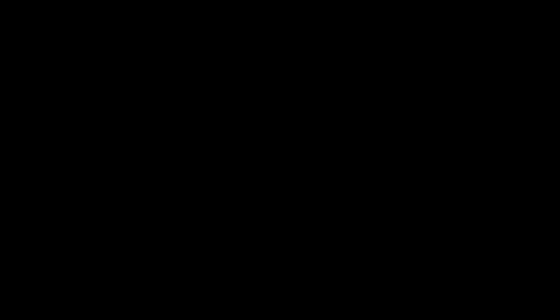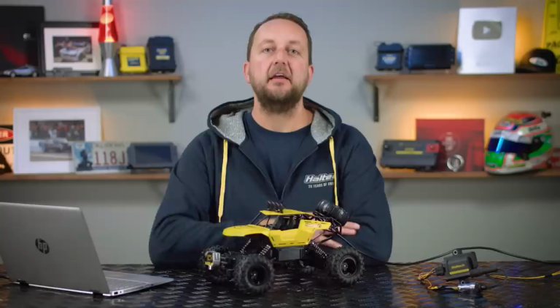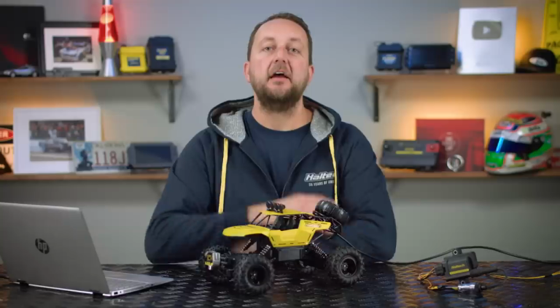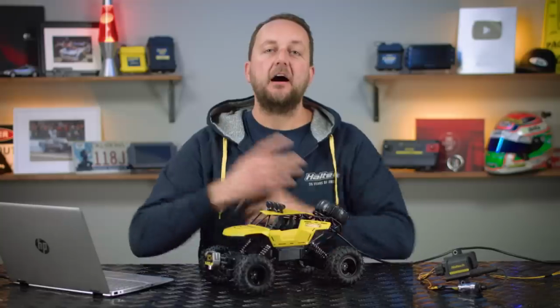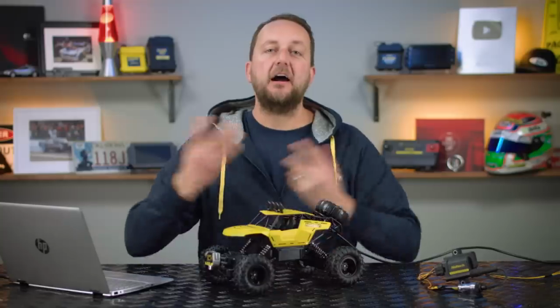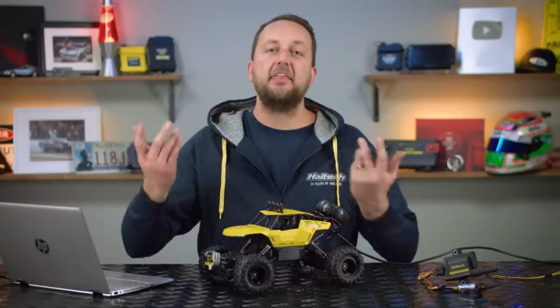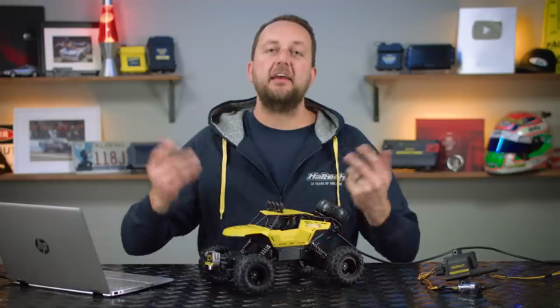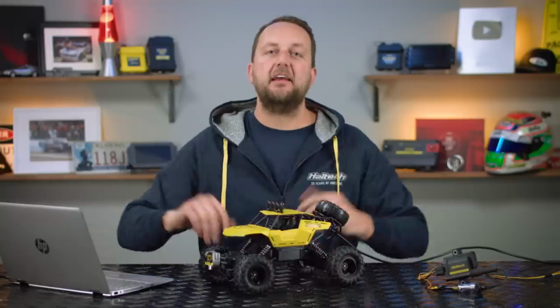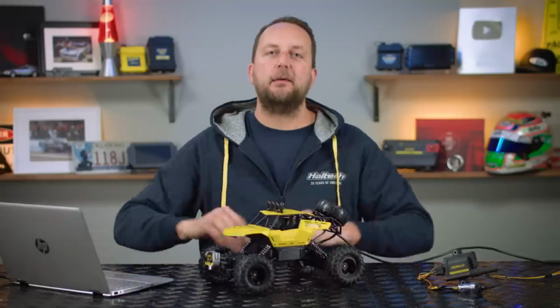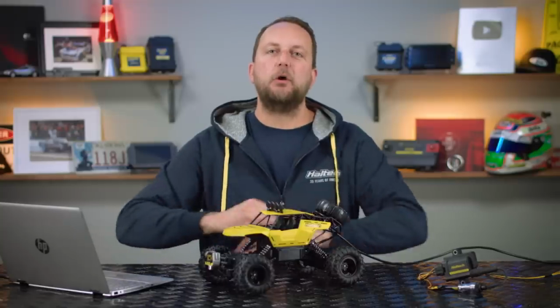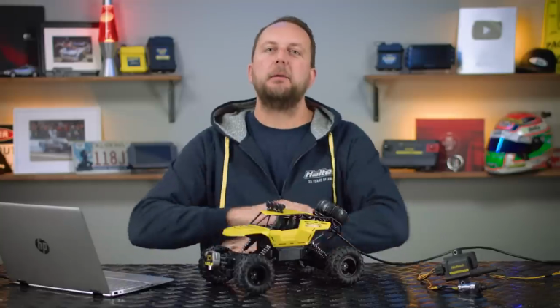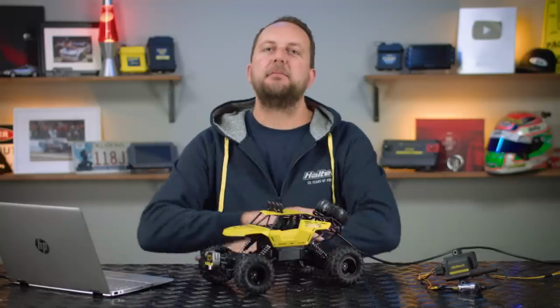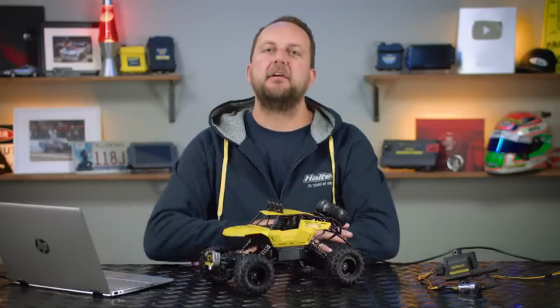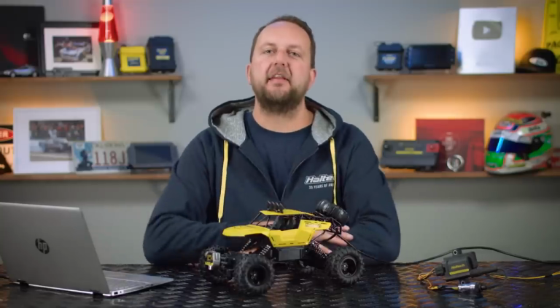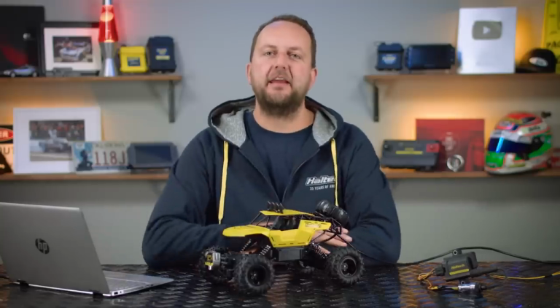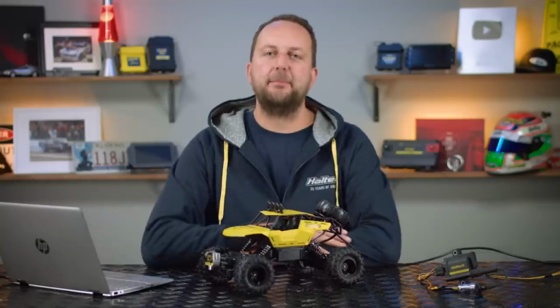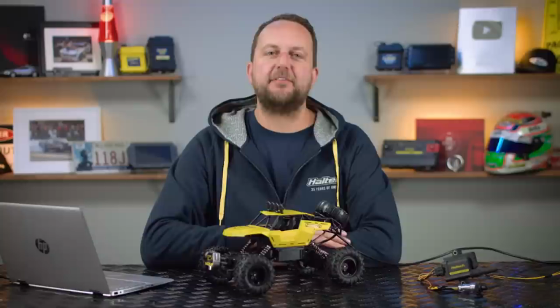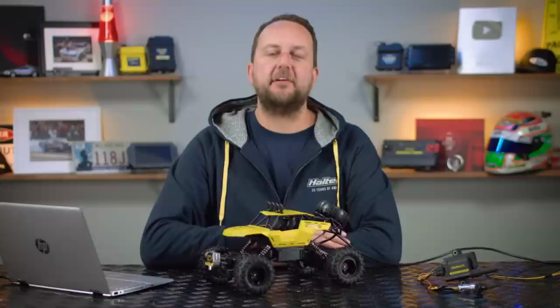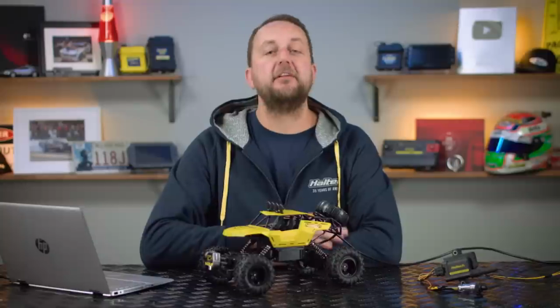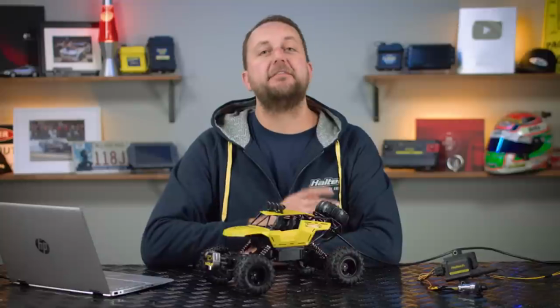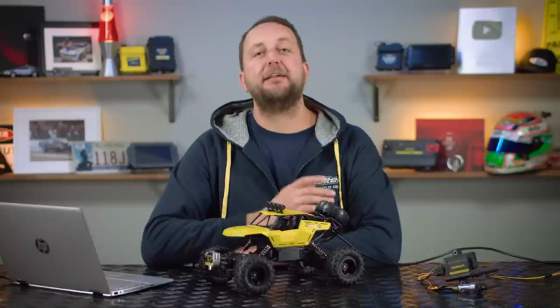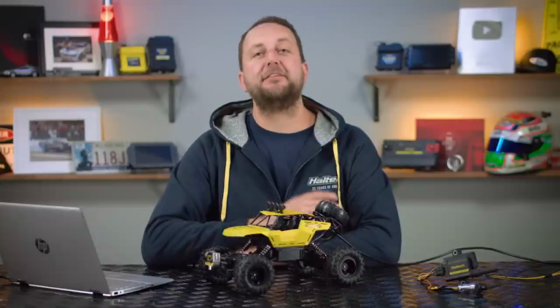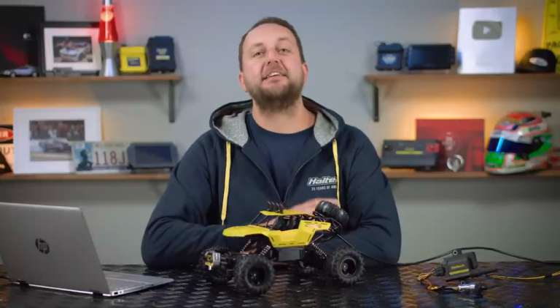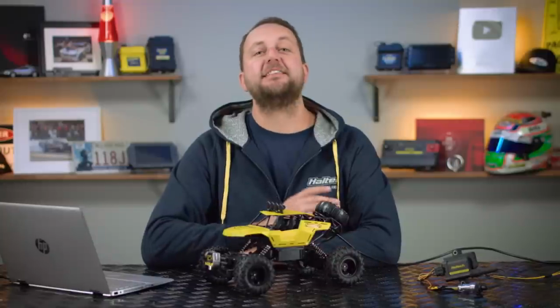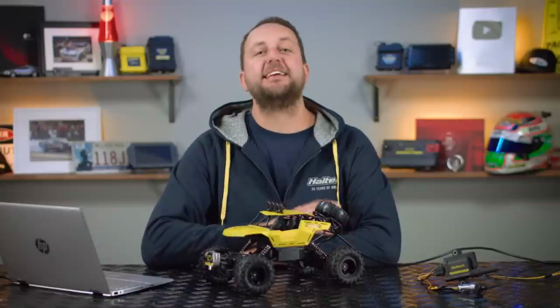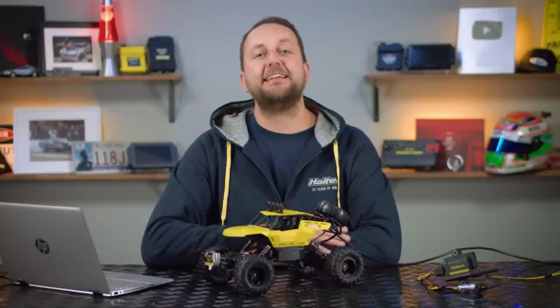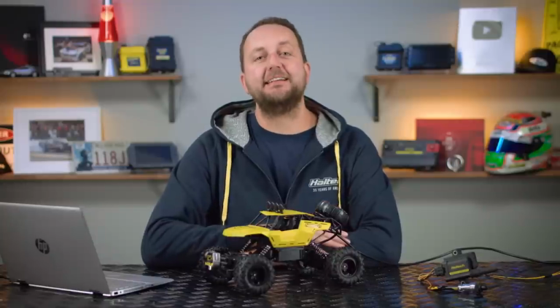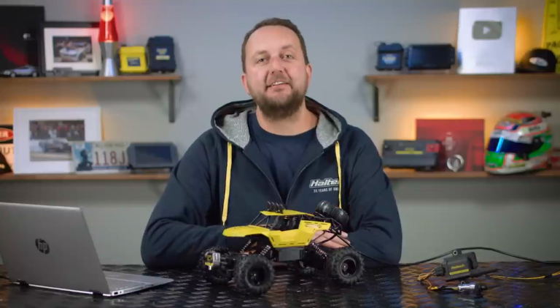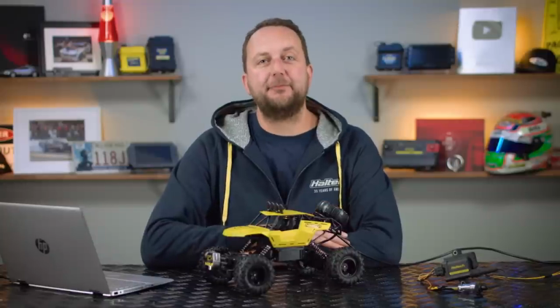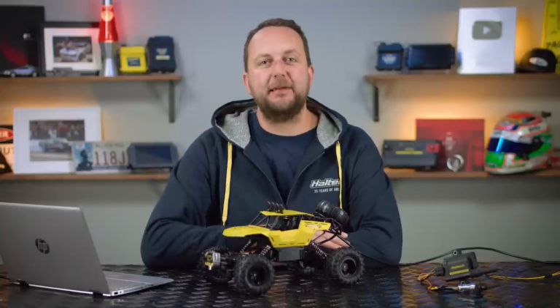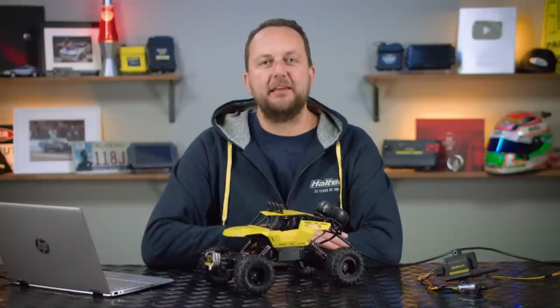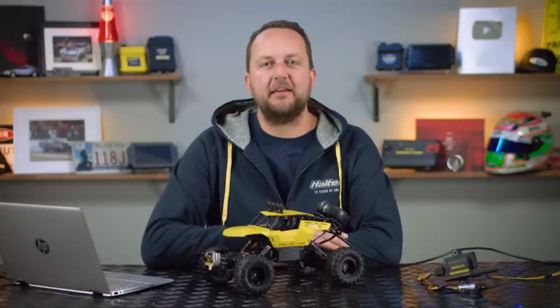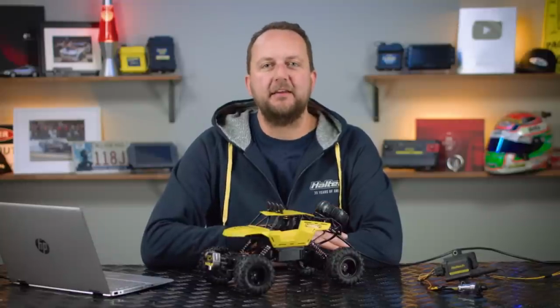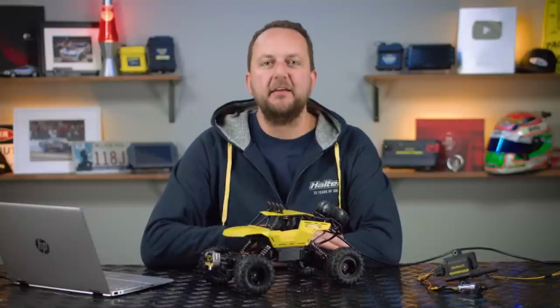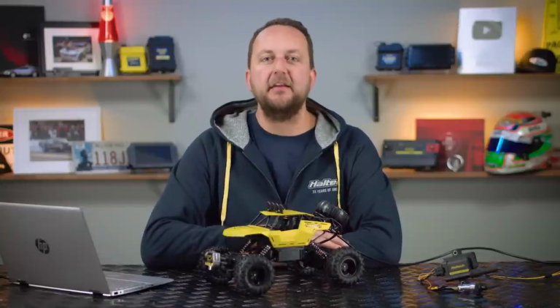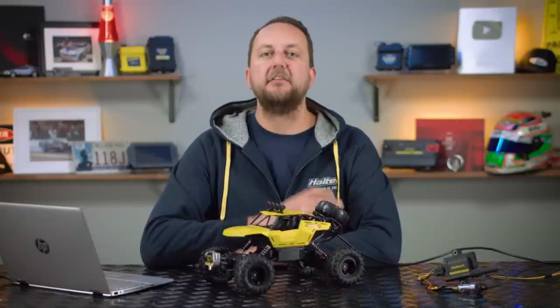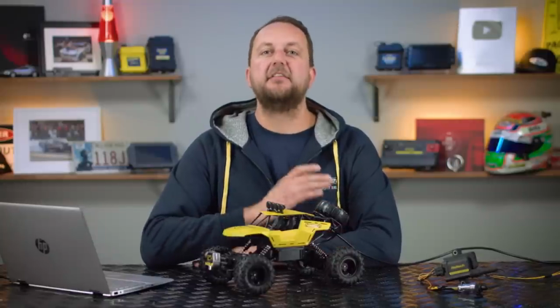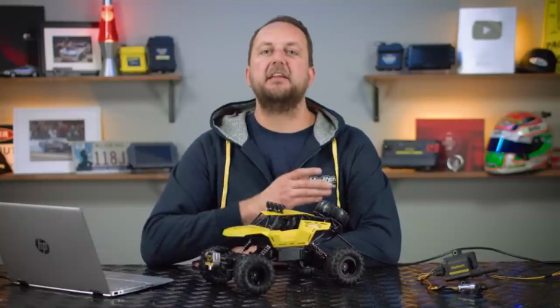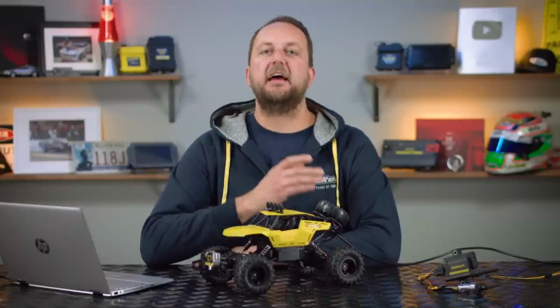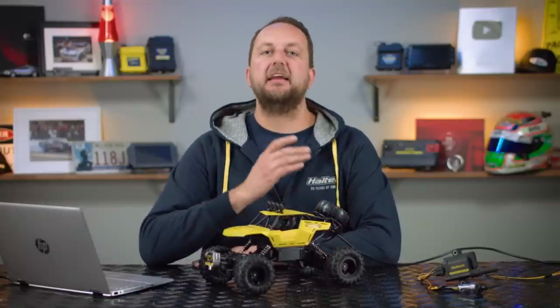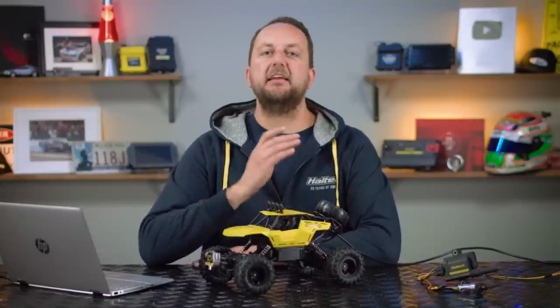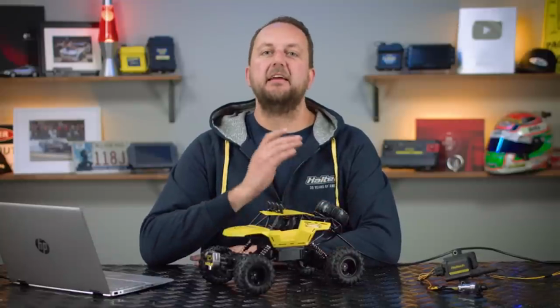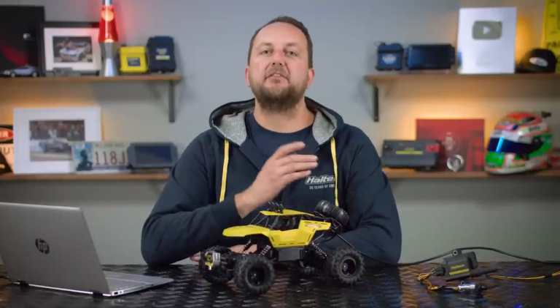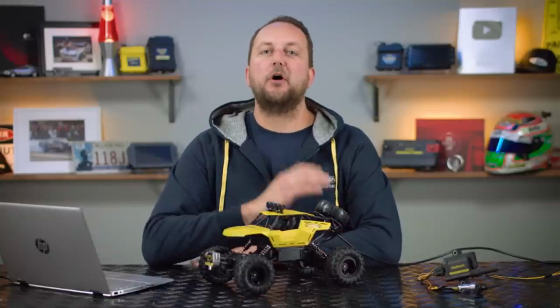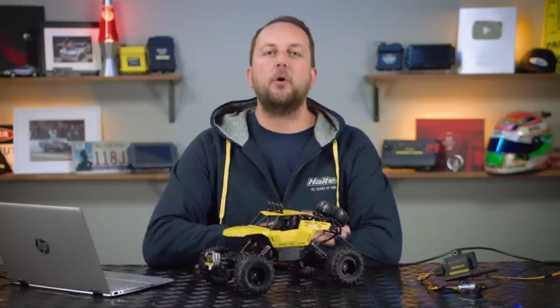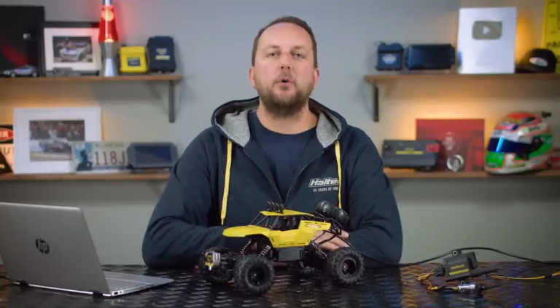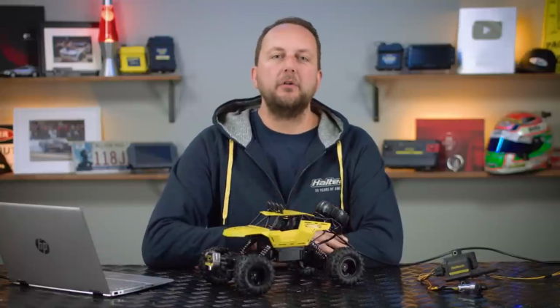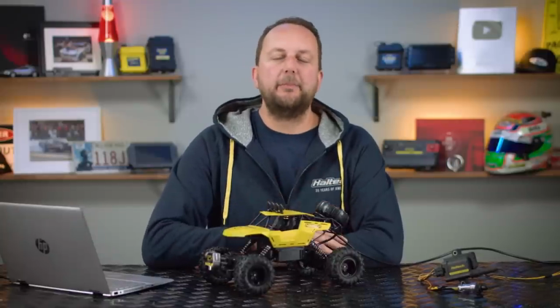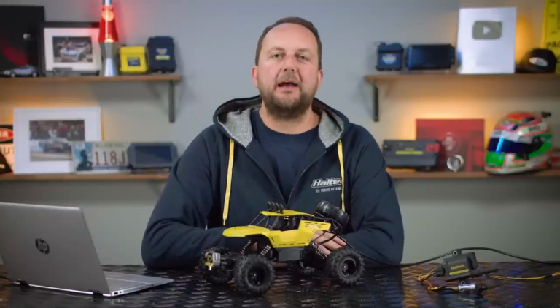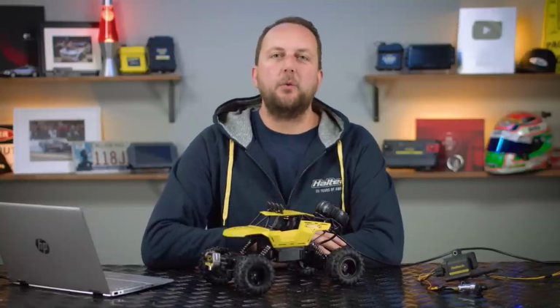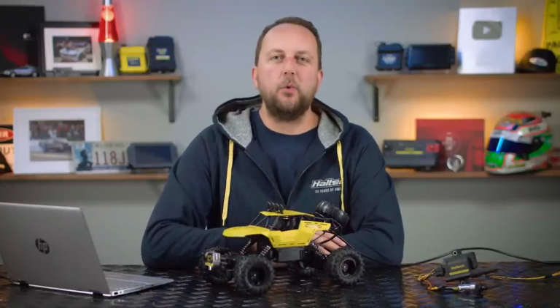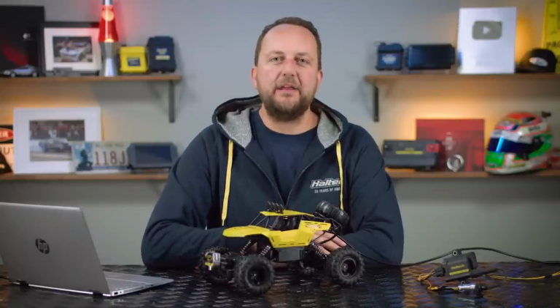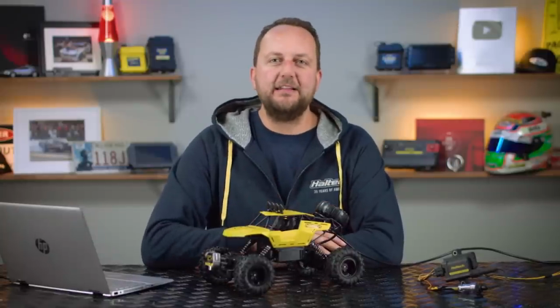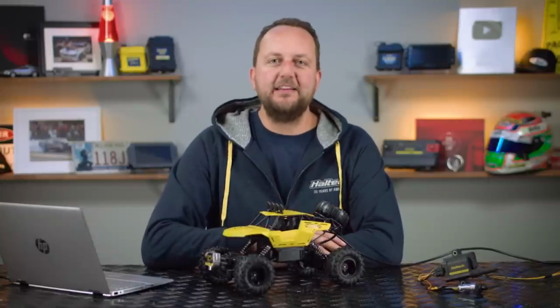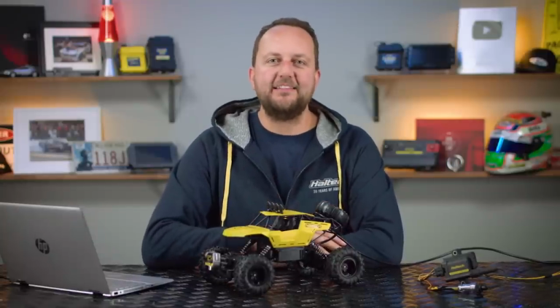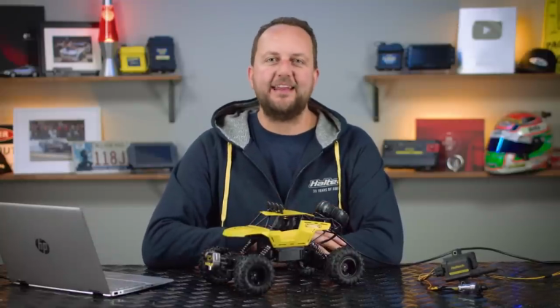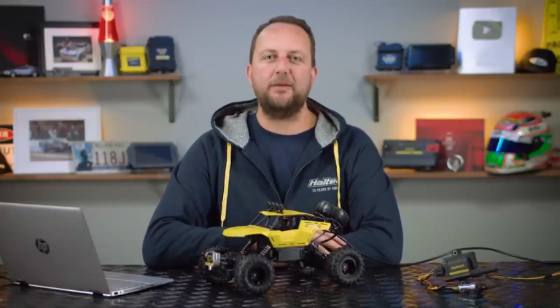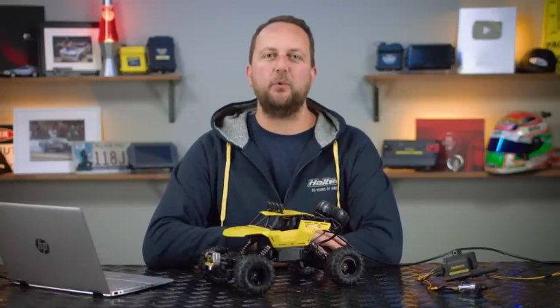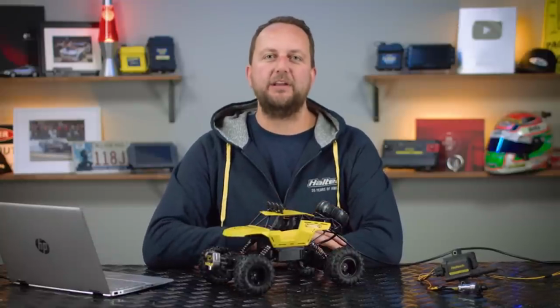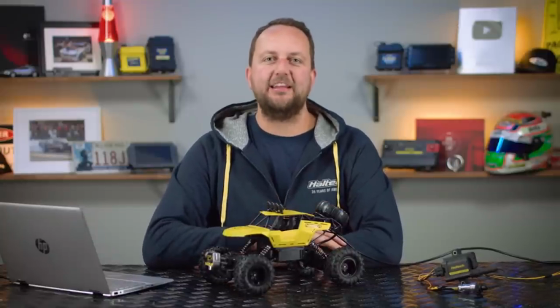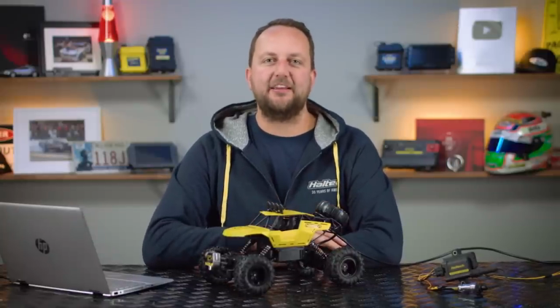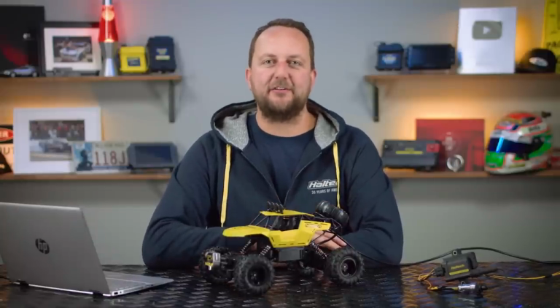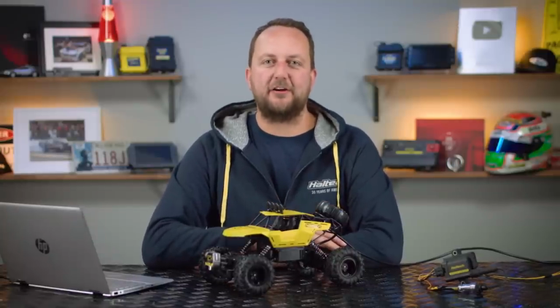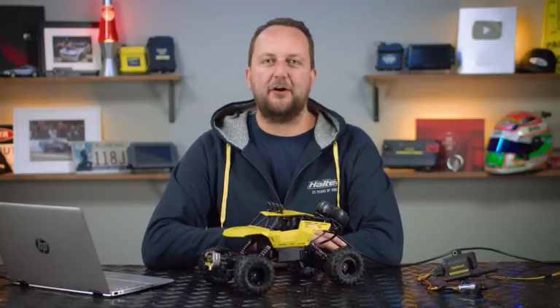Hi there and welcome to another episode of Haltech's Technically Speaking. Today it's all about wheelies and wheelie control.